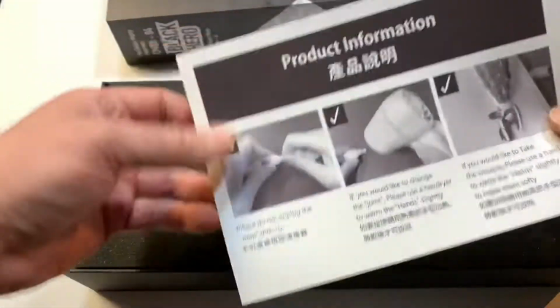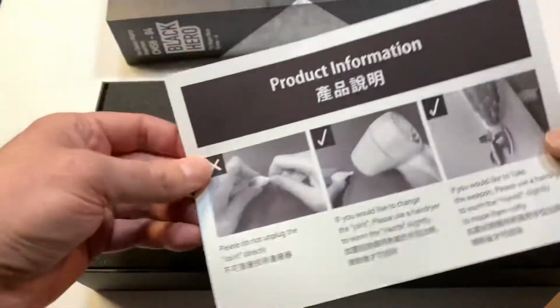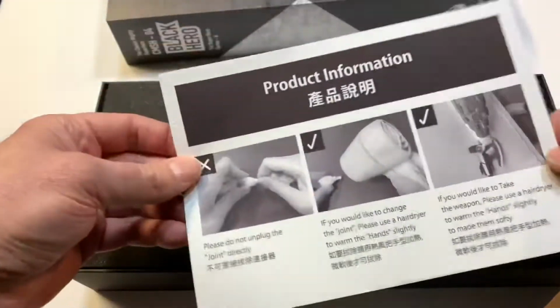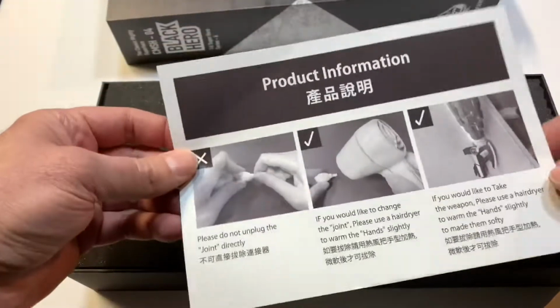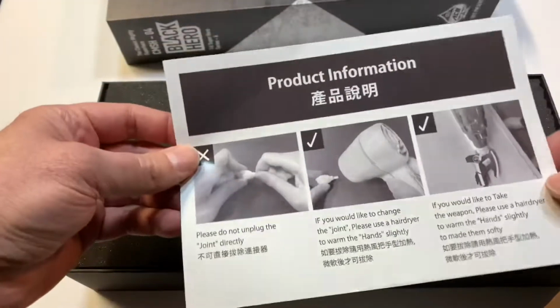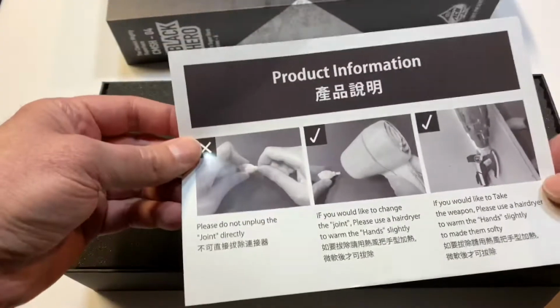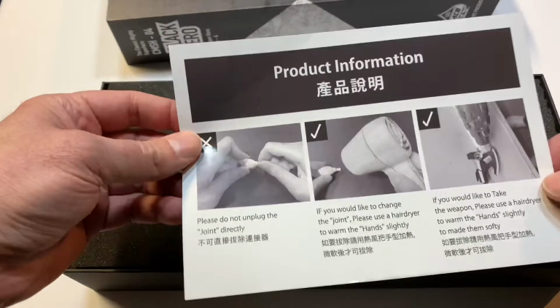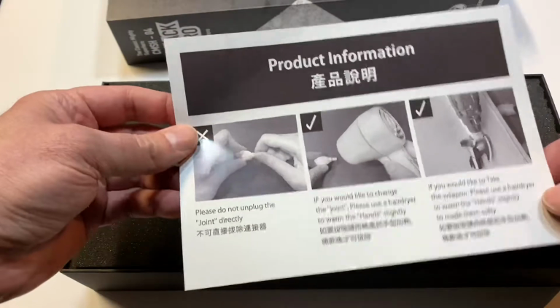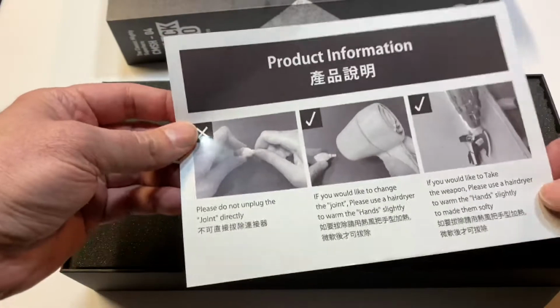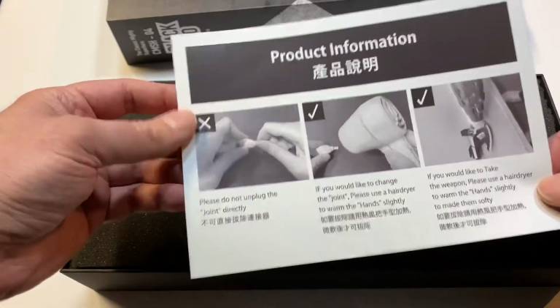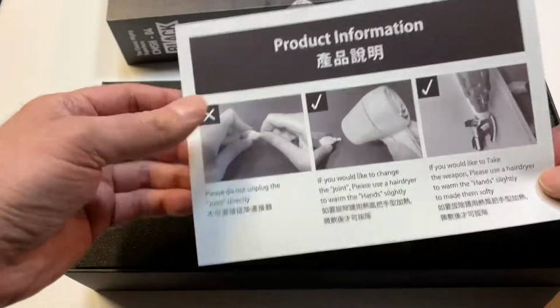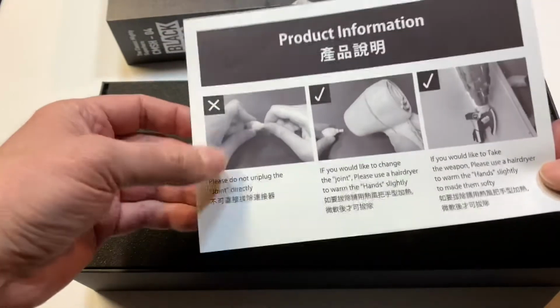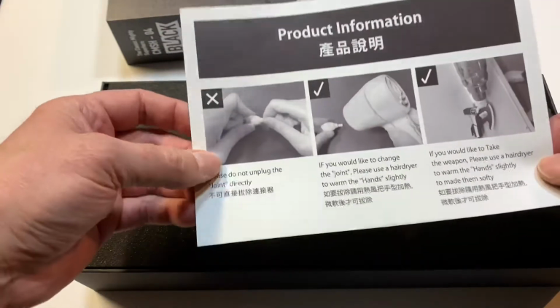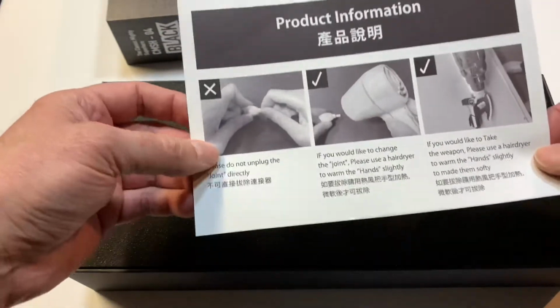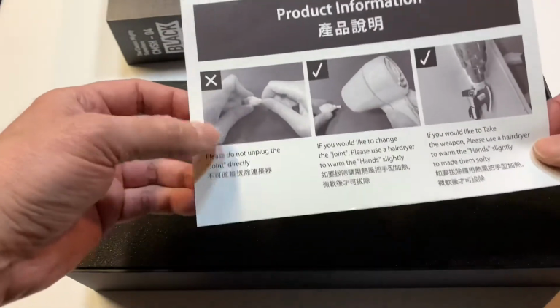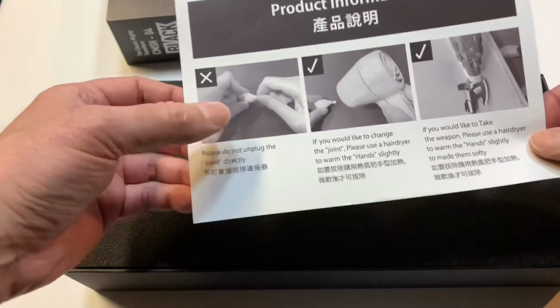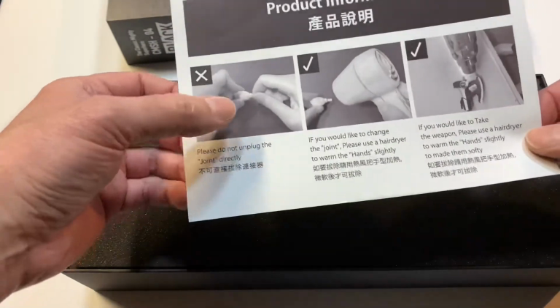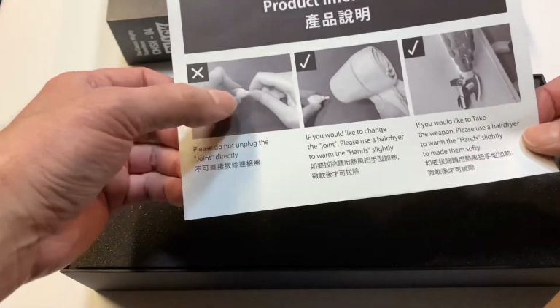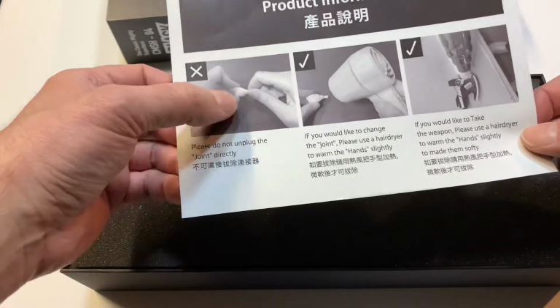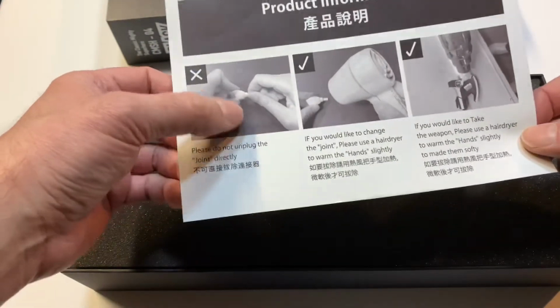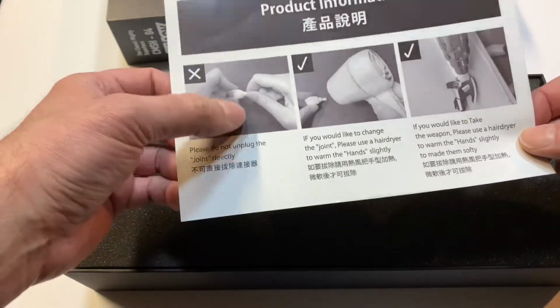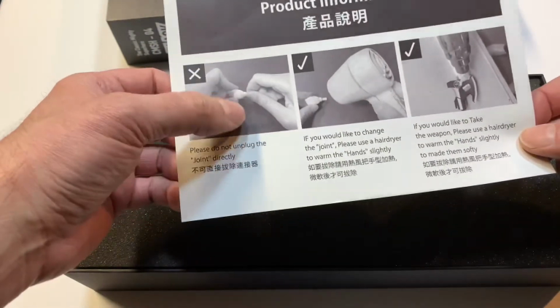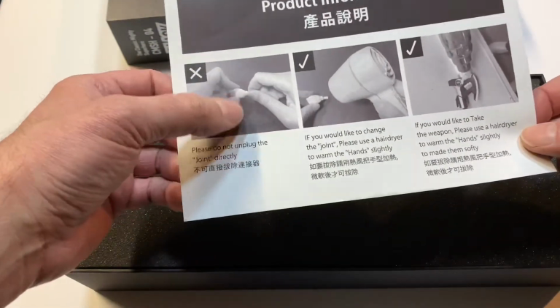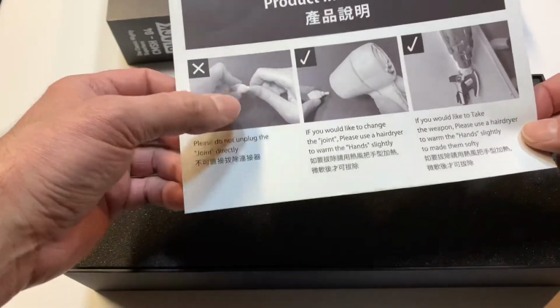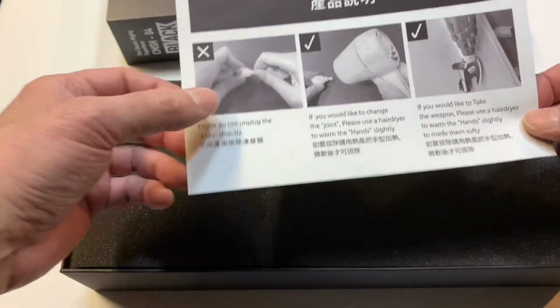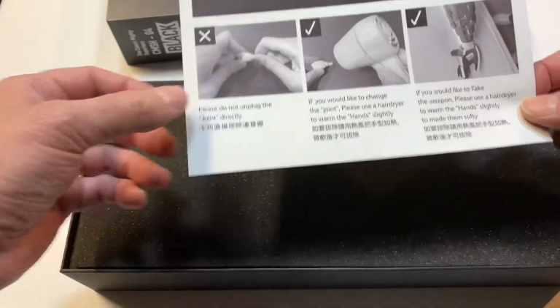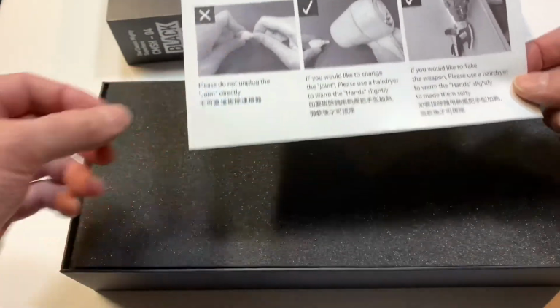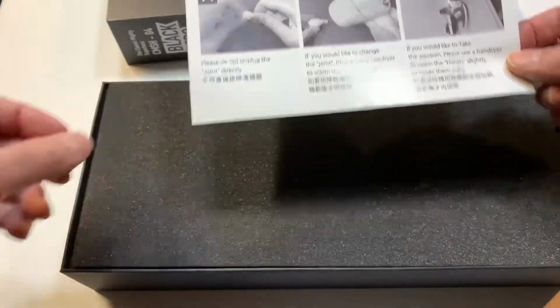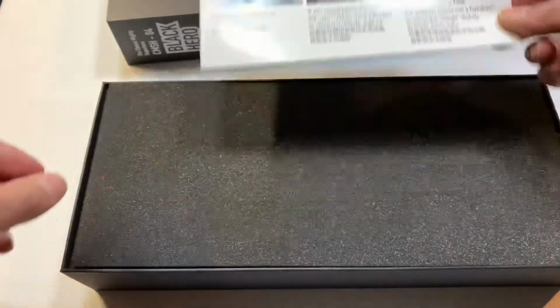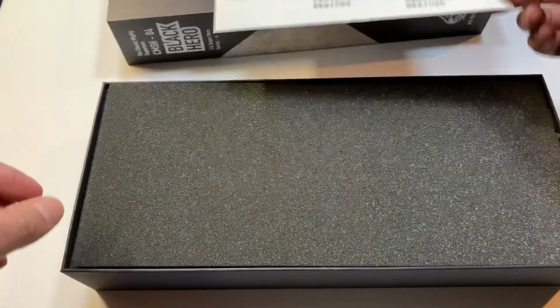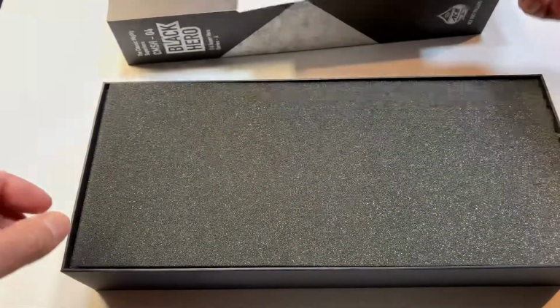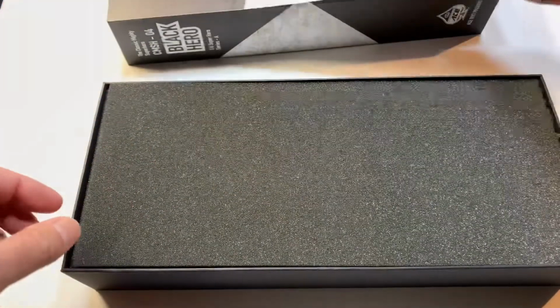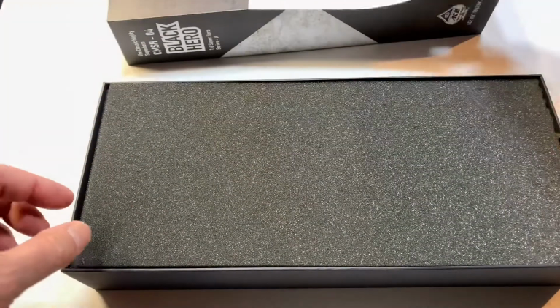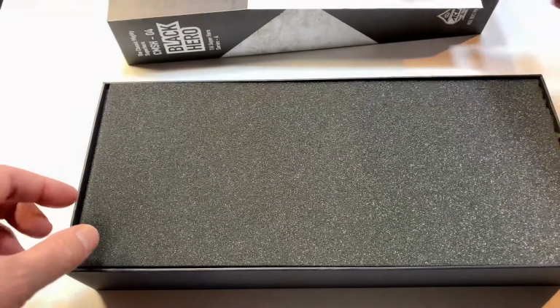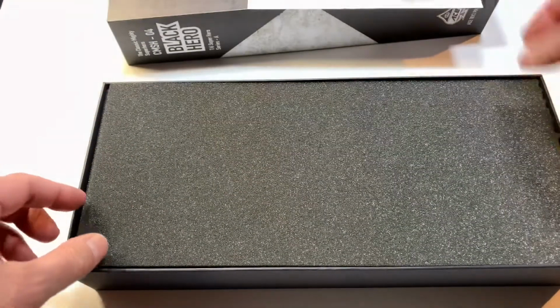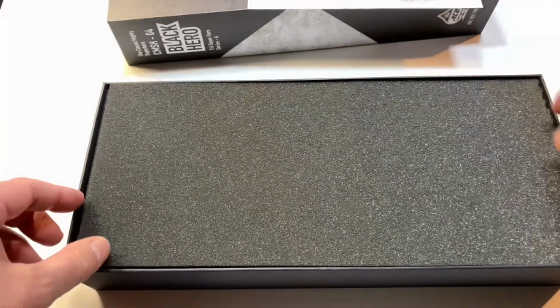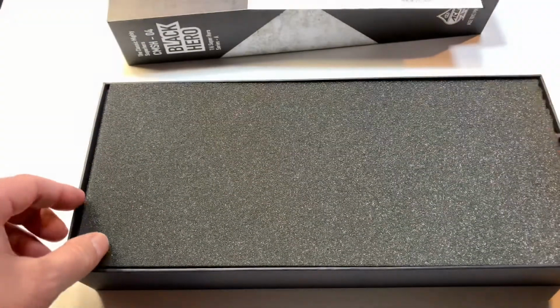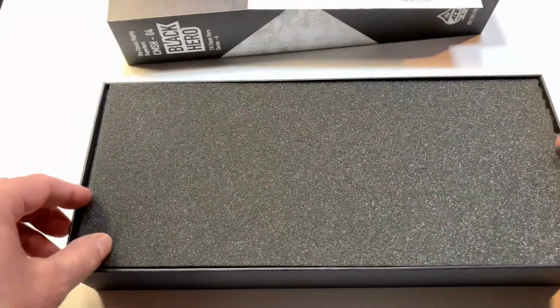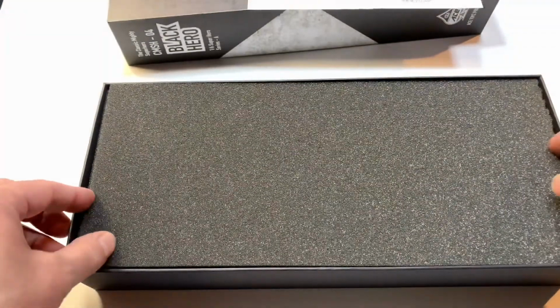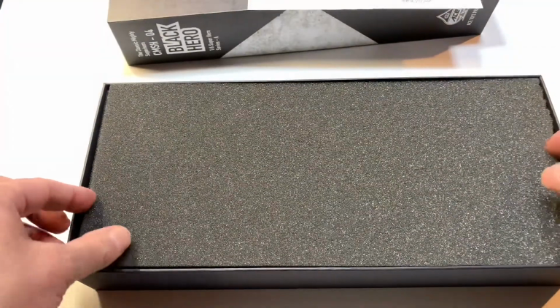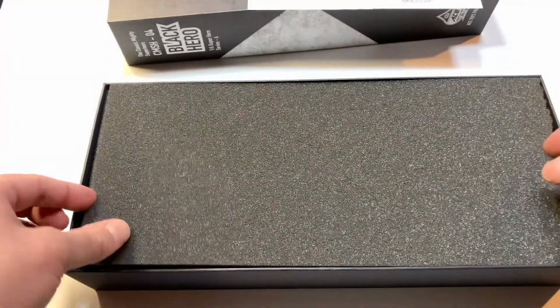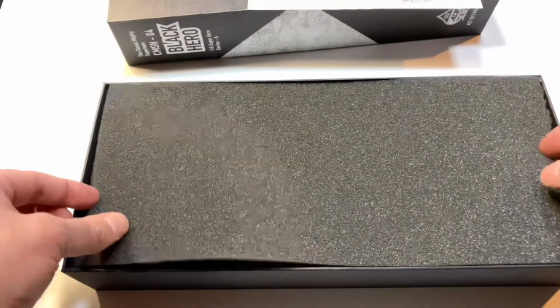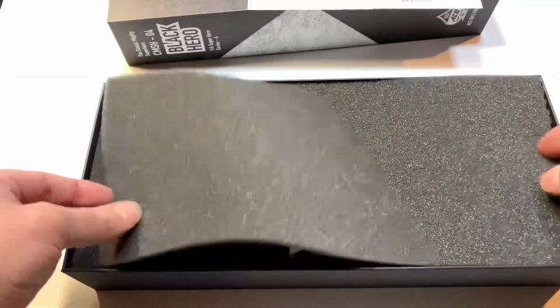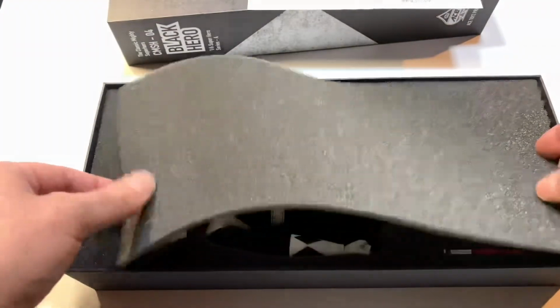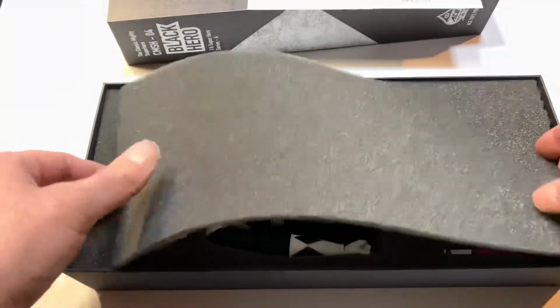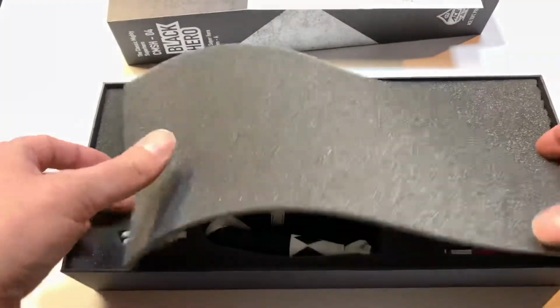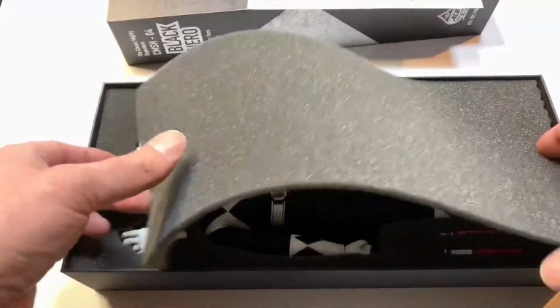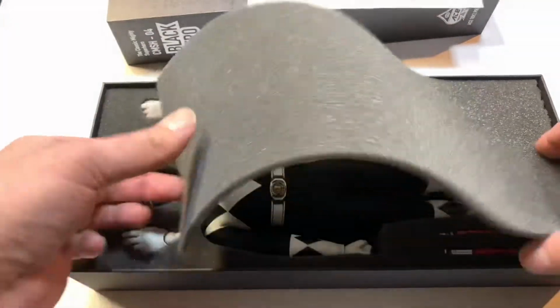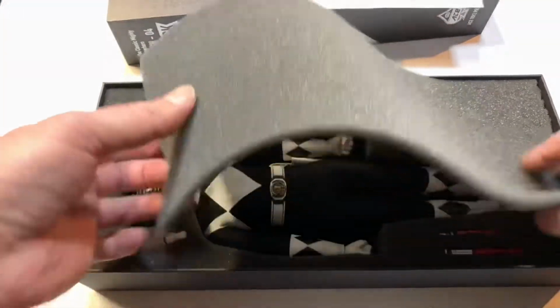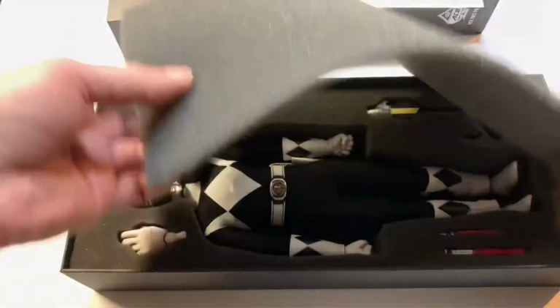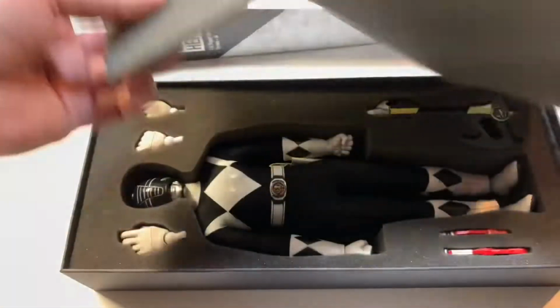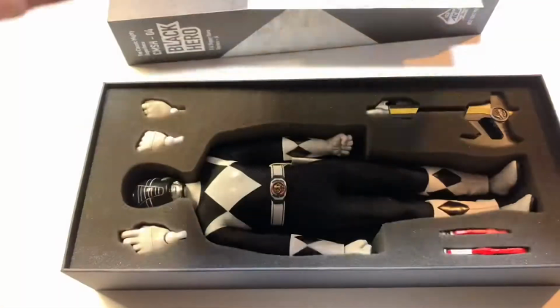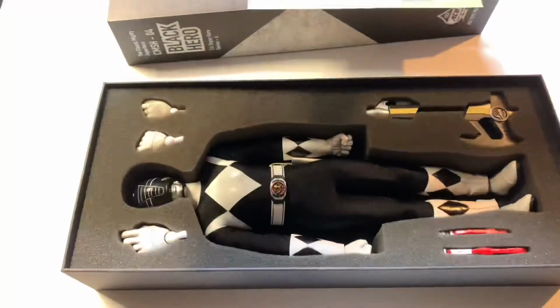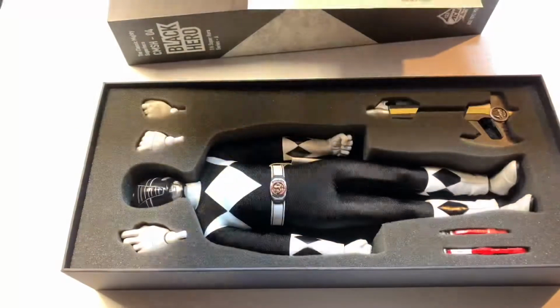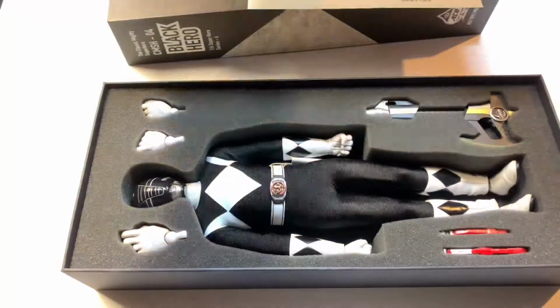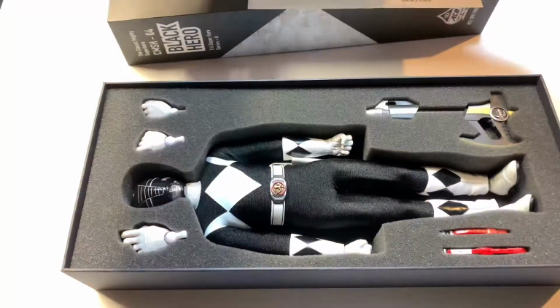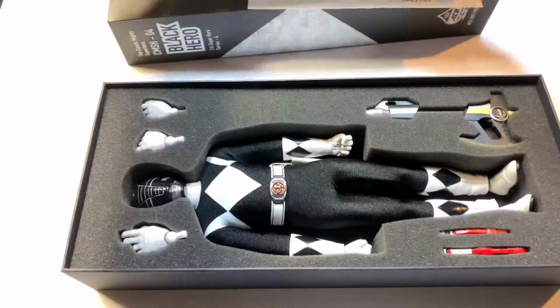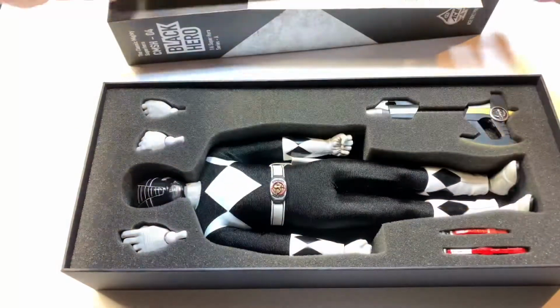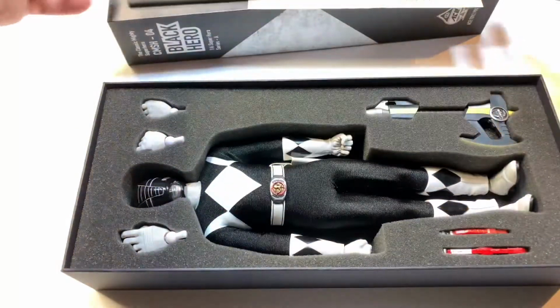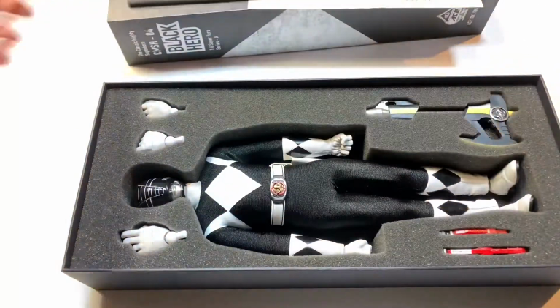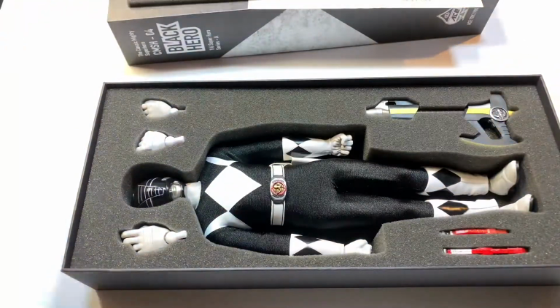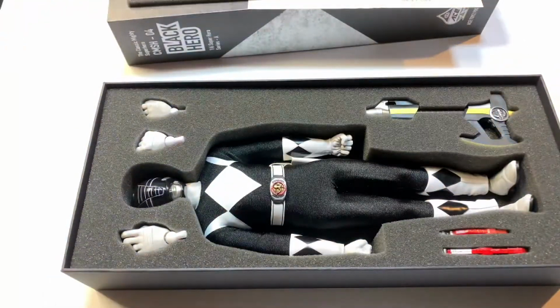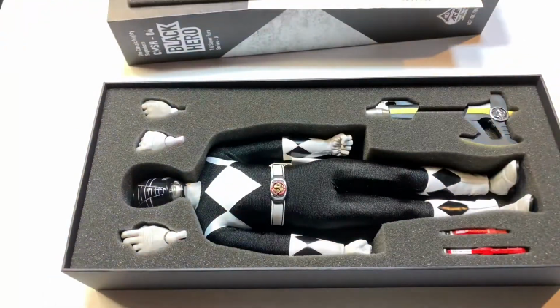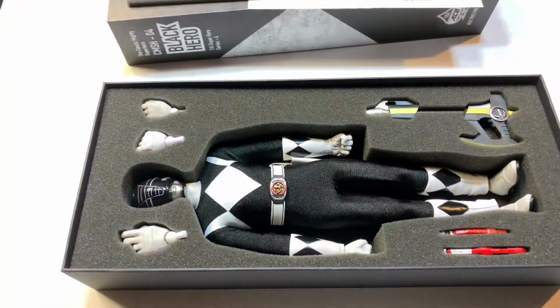Use a hair dryer to do the parts — these guys are a little bit tough to get some of the hand pieces in there, especially with the hands for the weapons. And here is the figure. Let's check out some accessories.